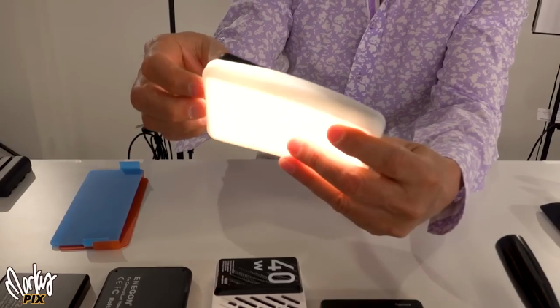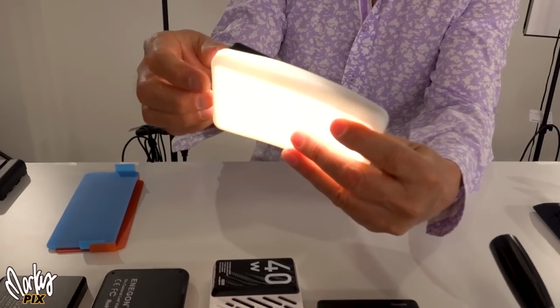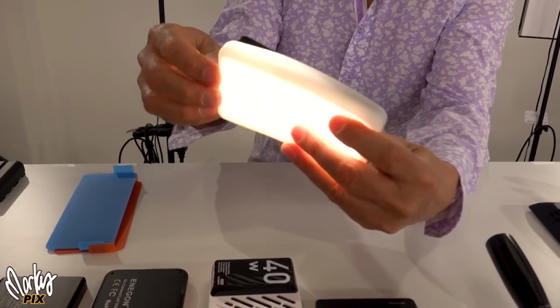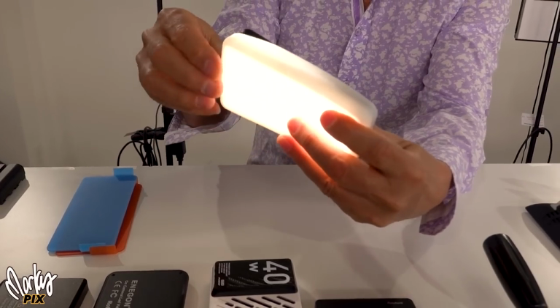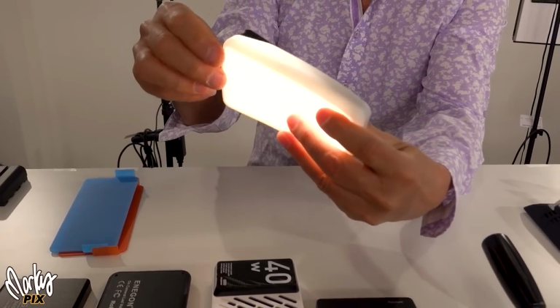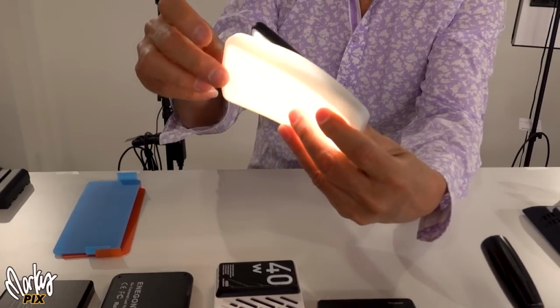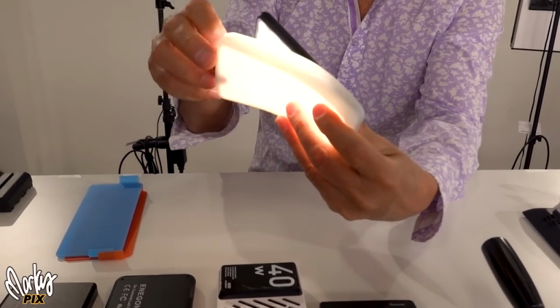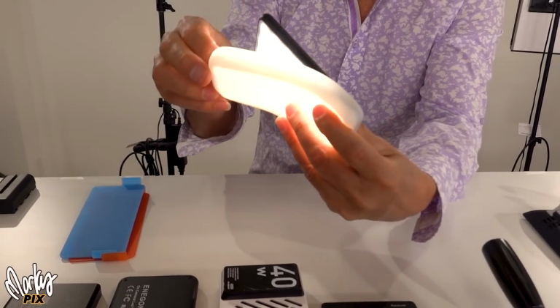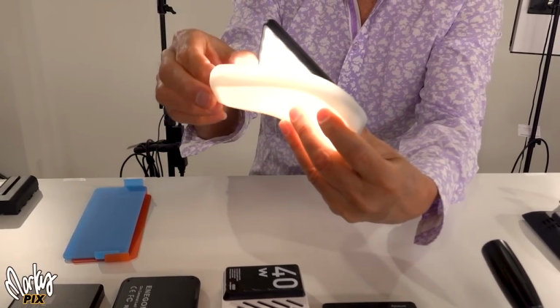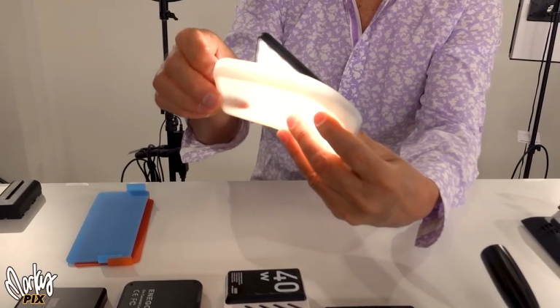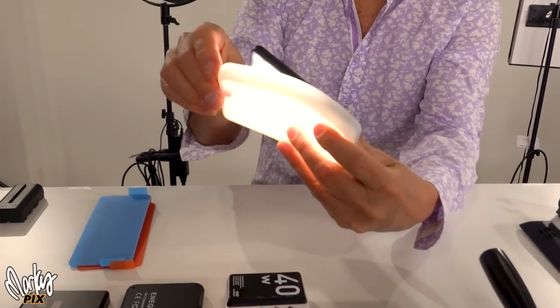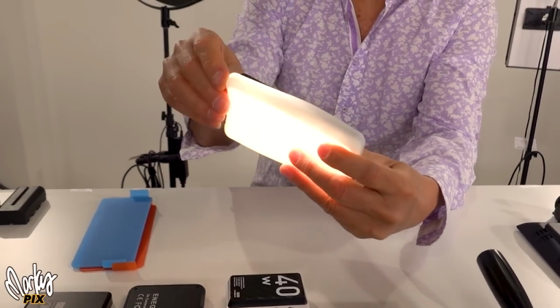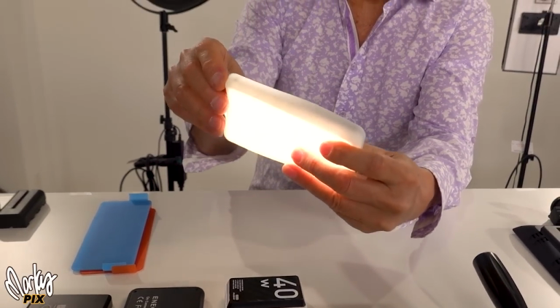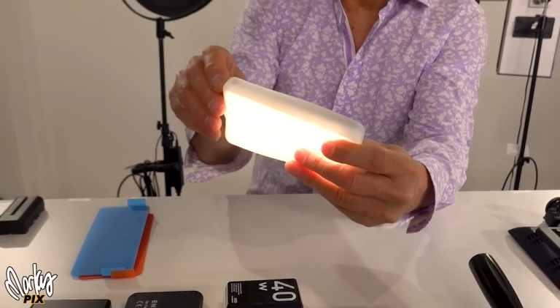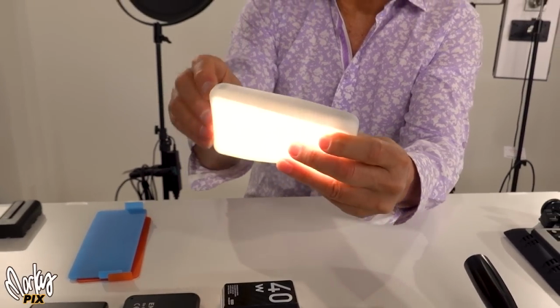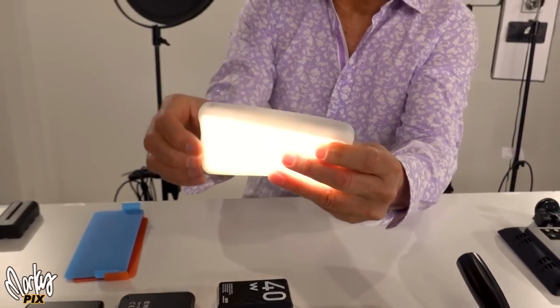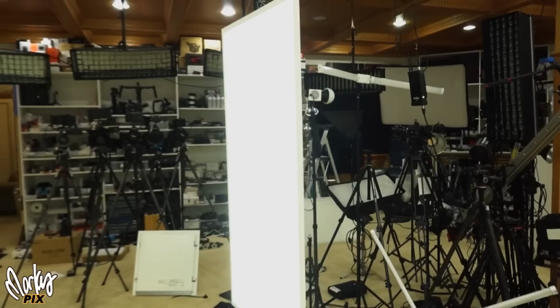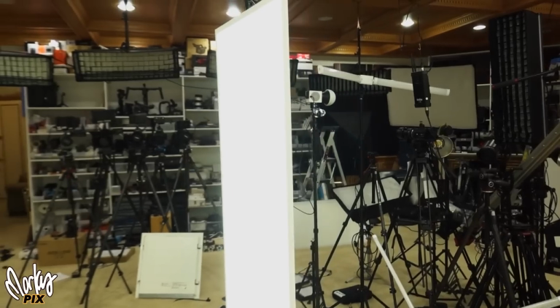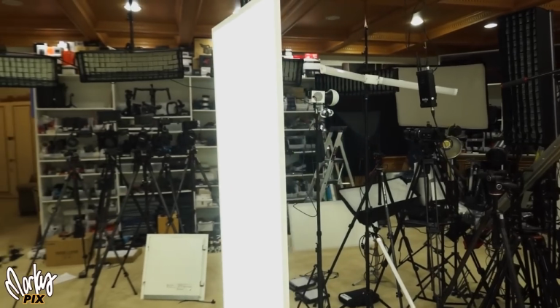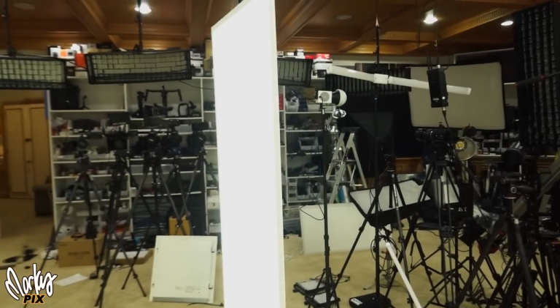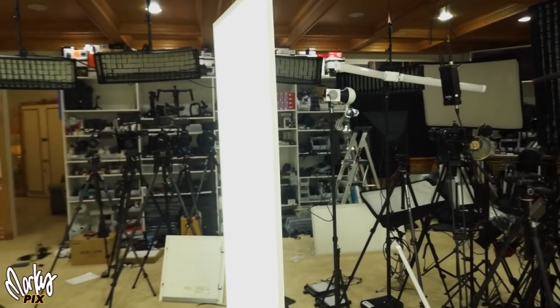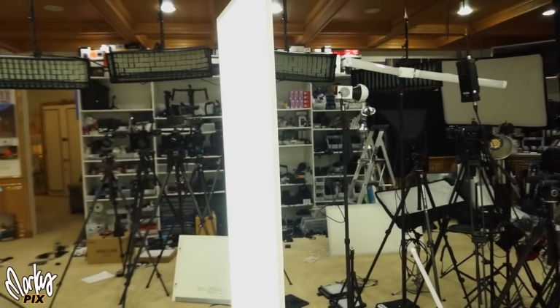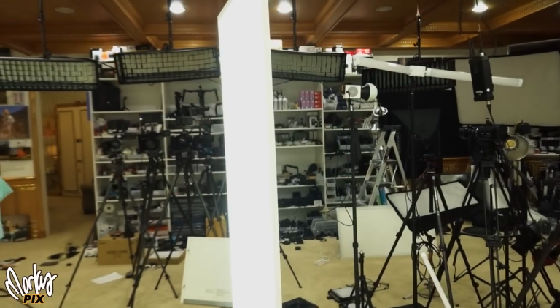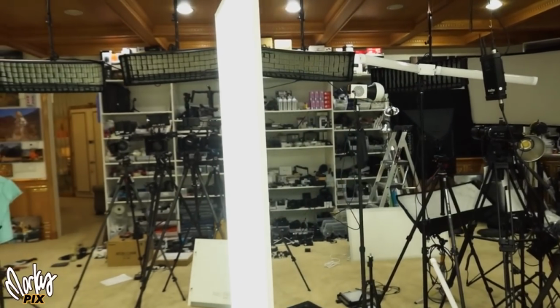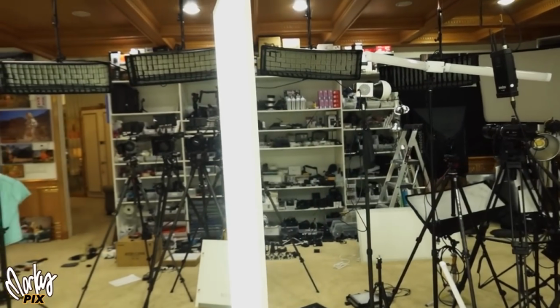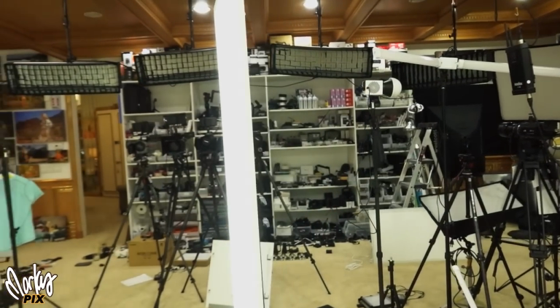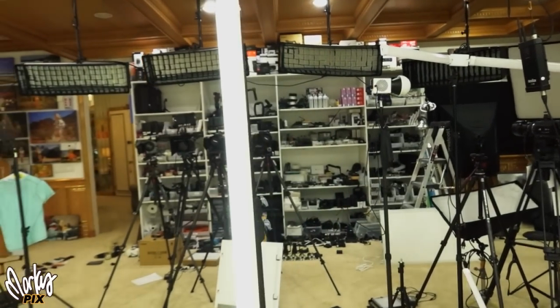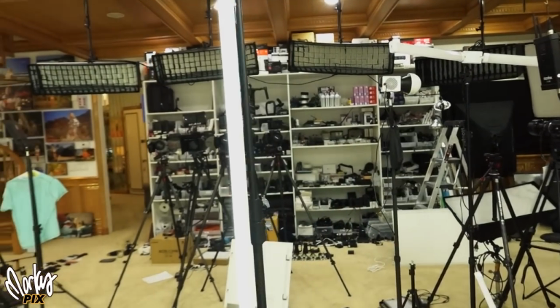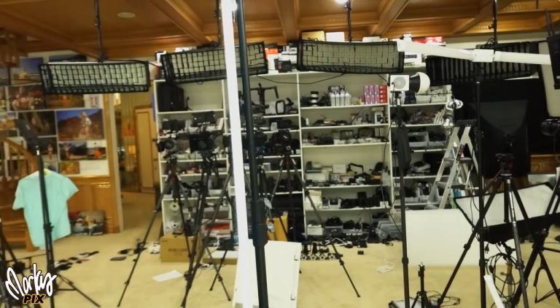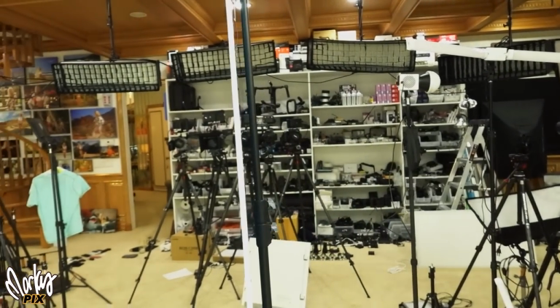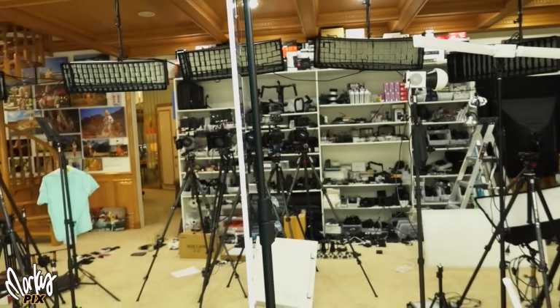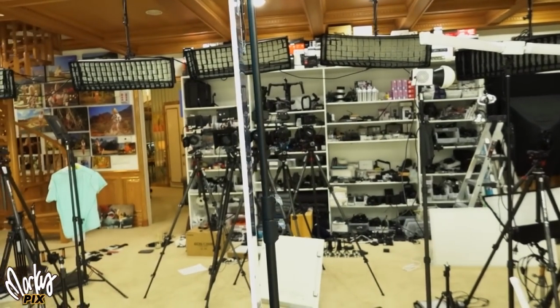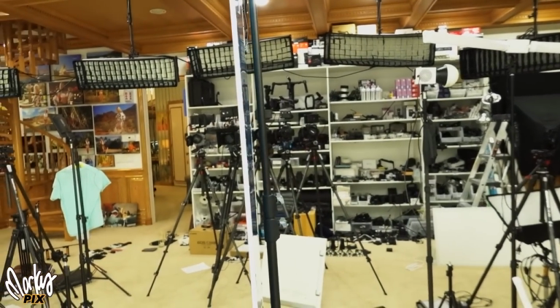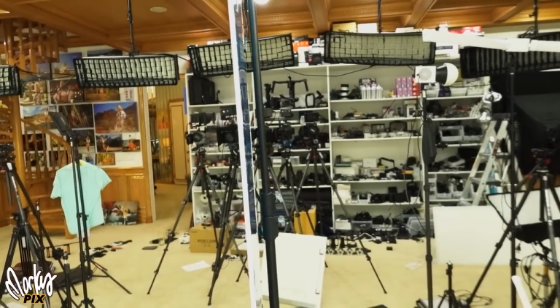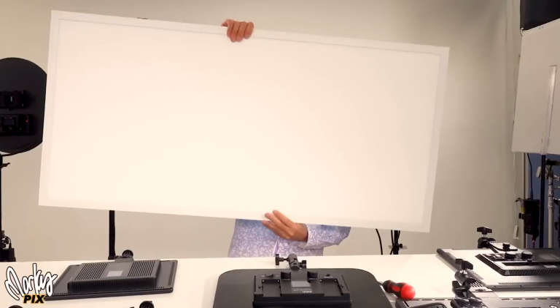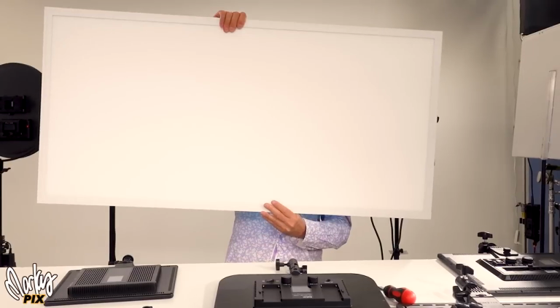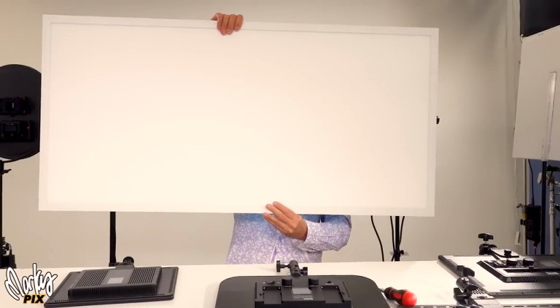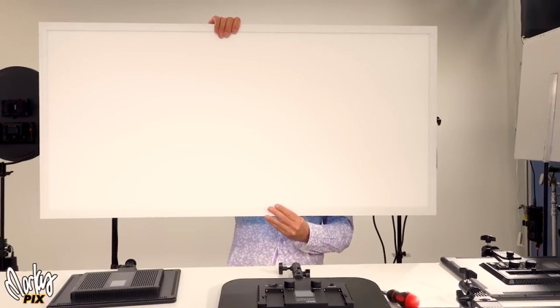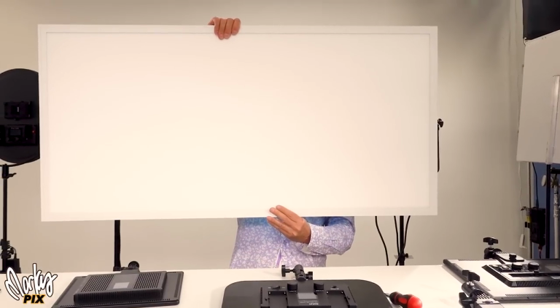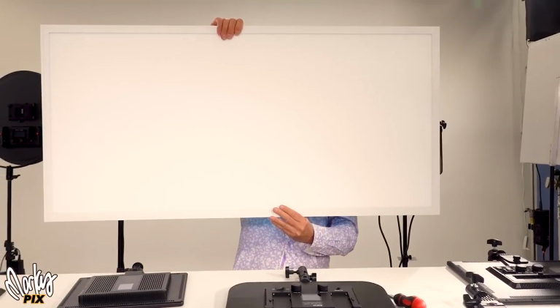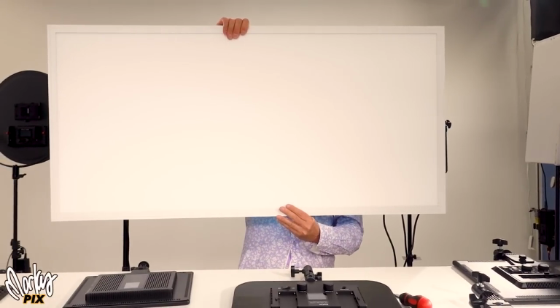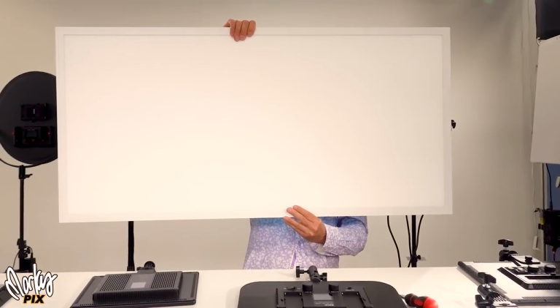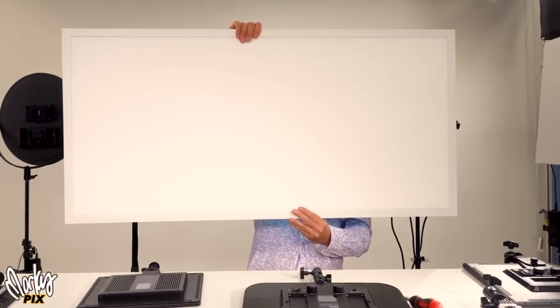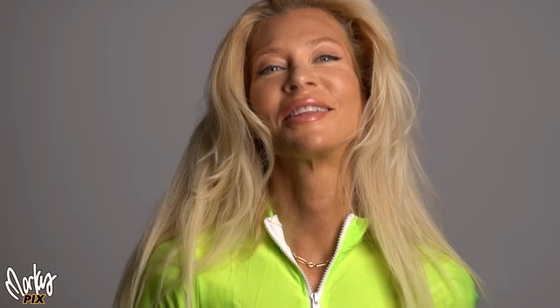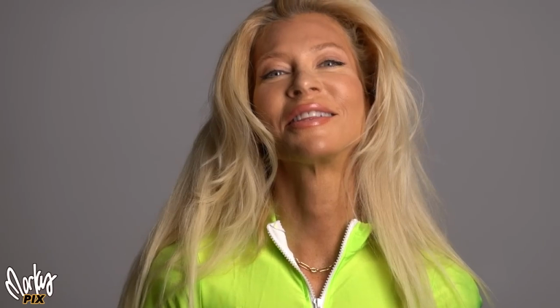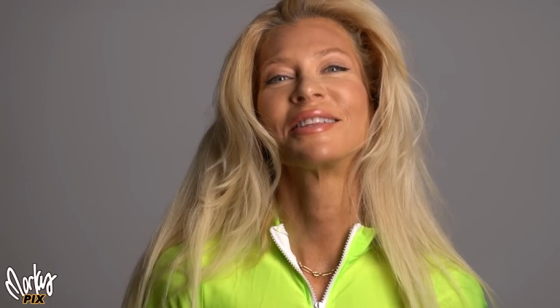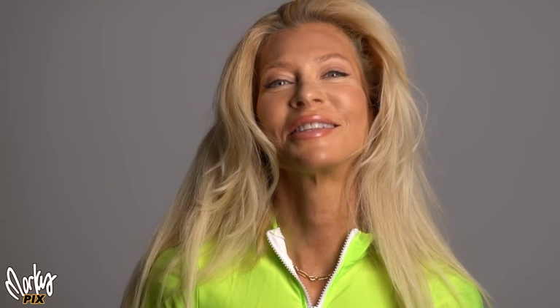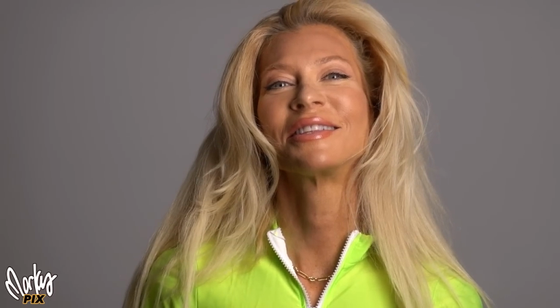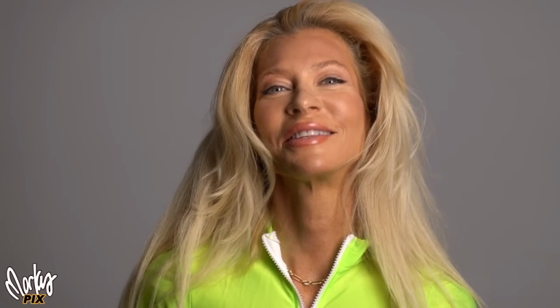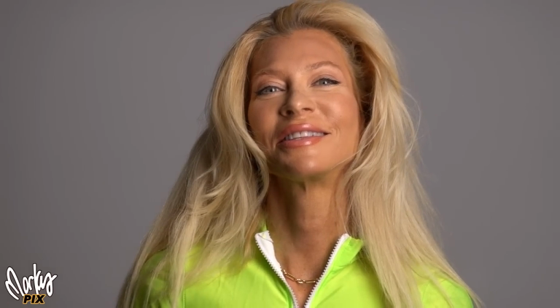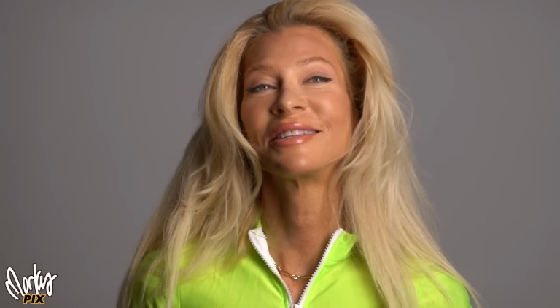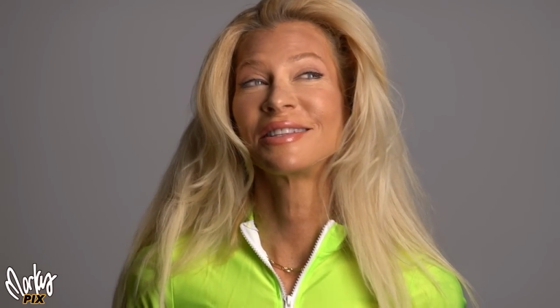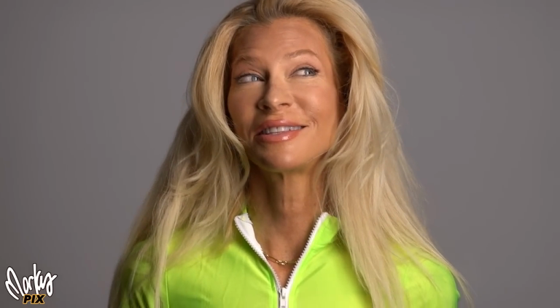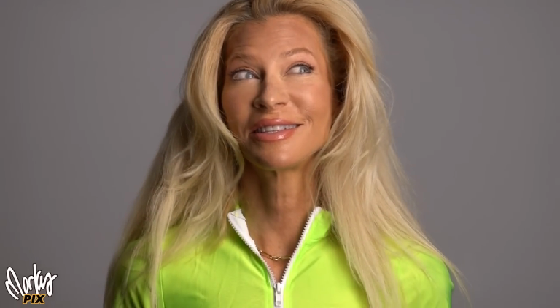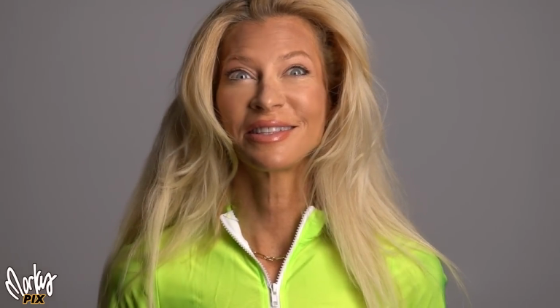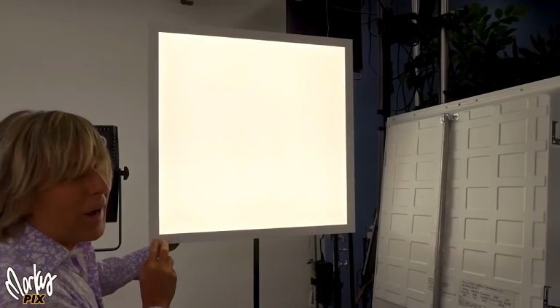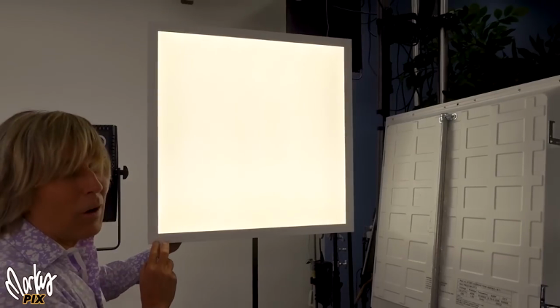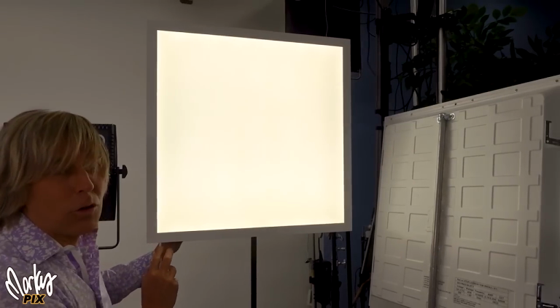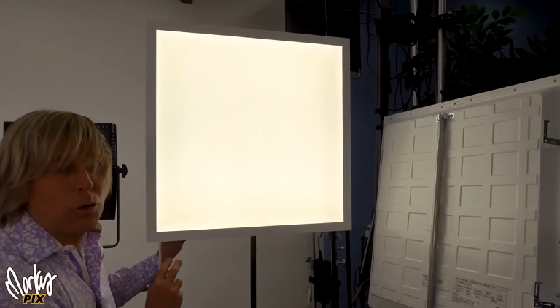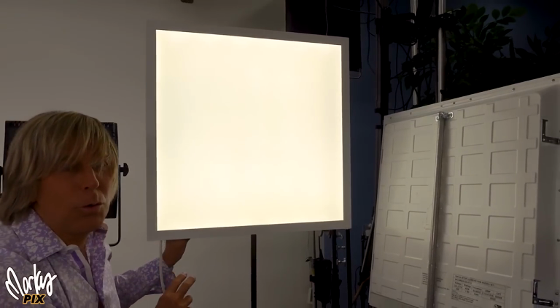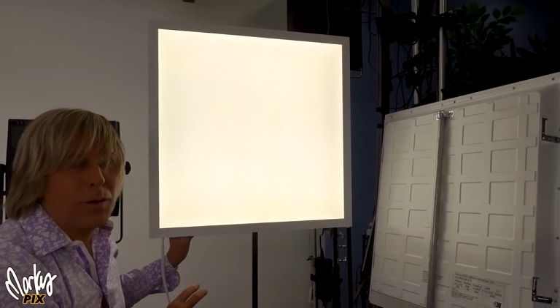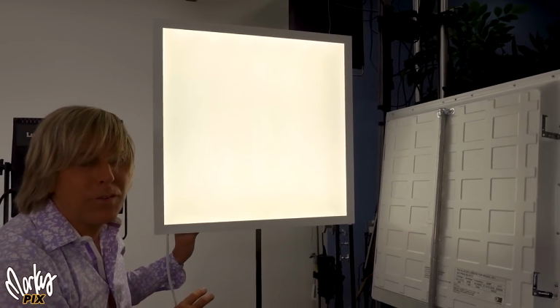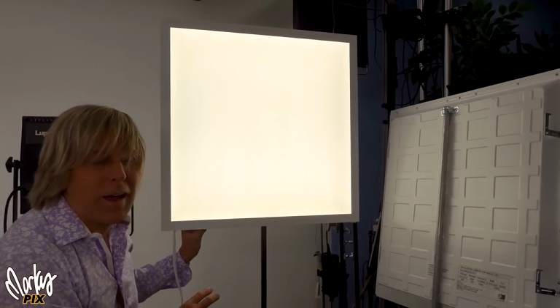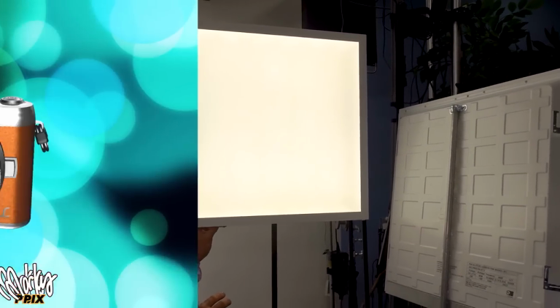Which makes it really soft lighting. The flattest softbox in the world. Look at how big this is. How cool is that?